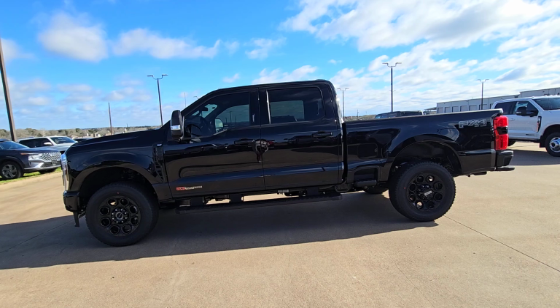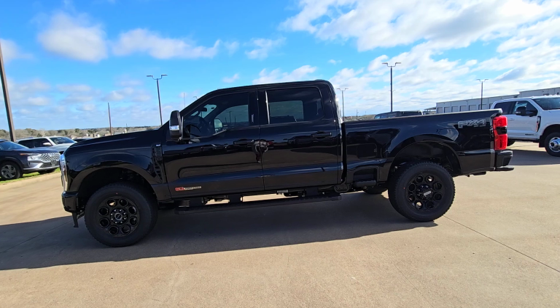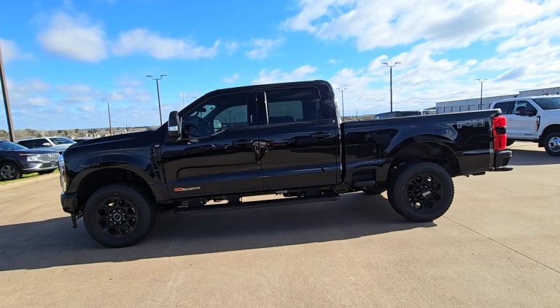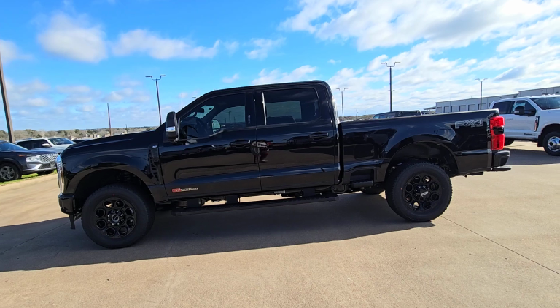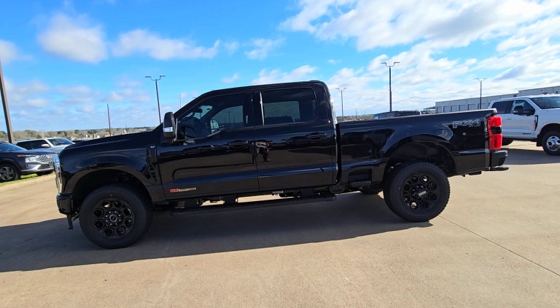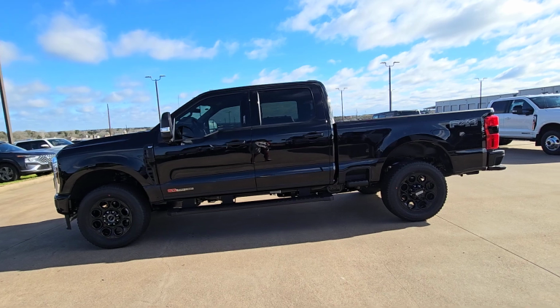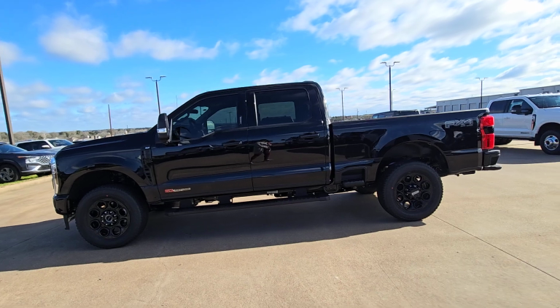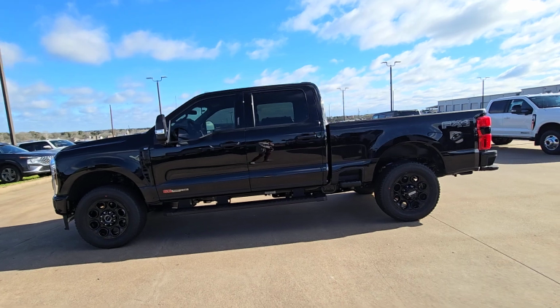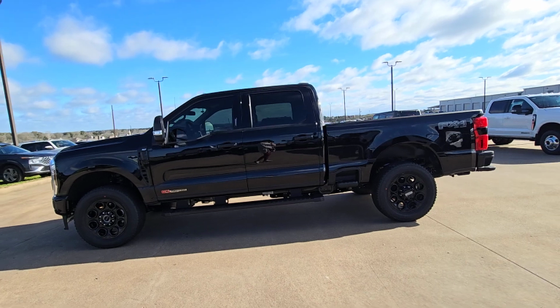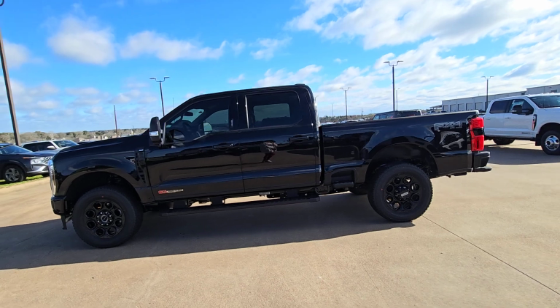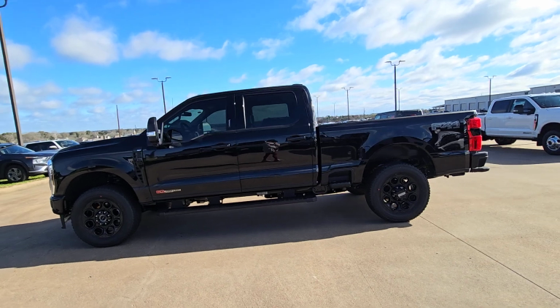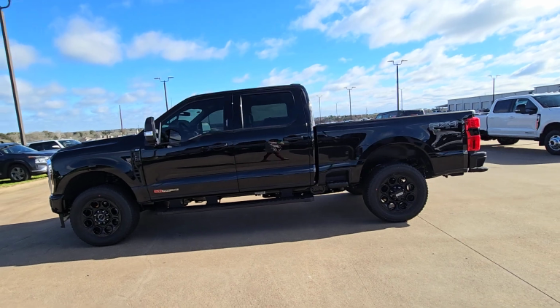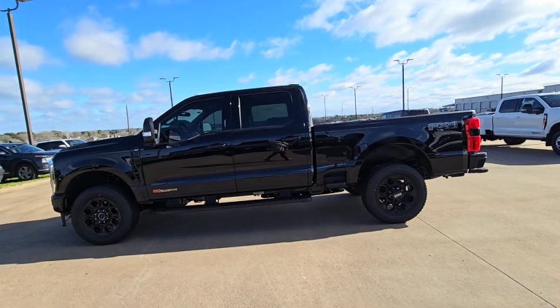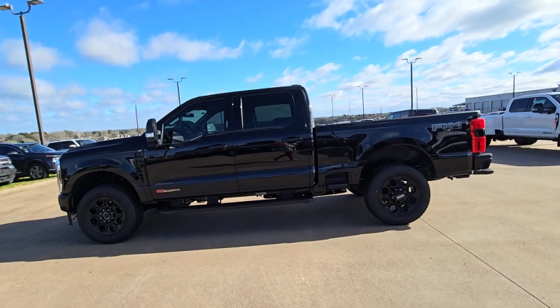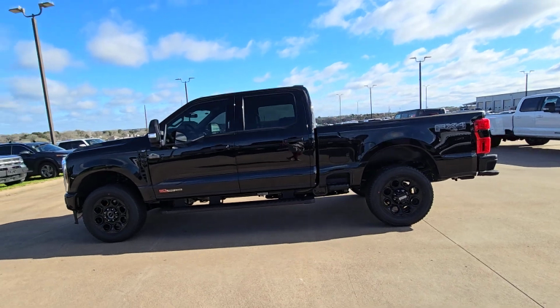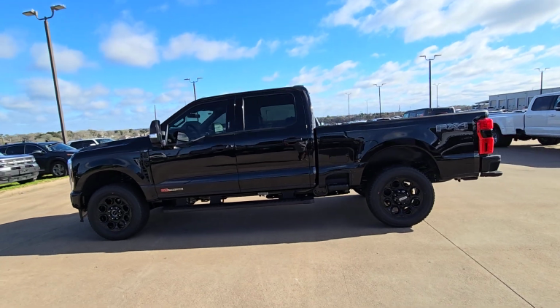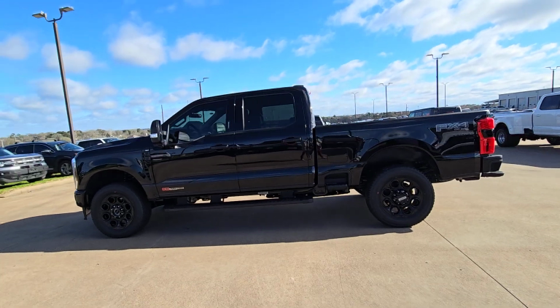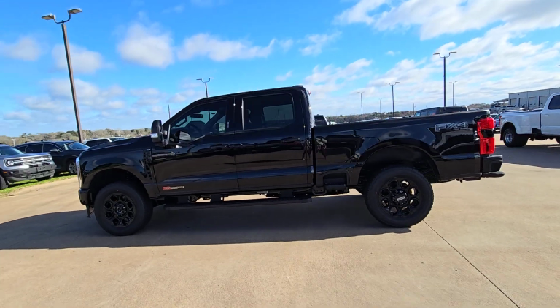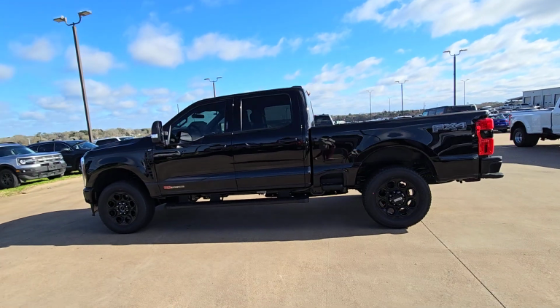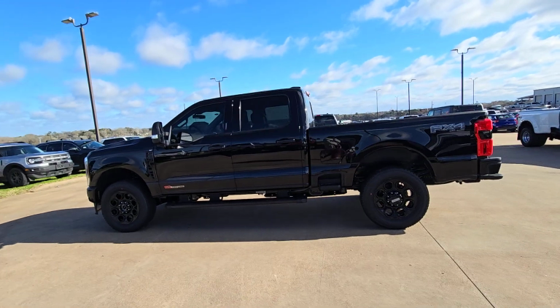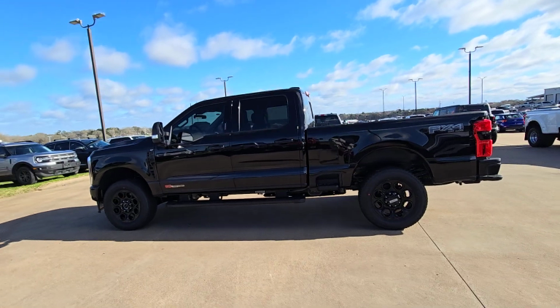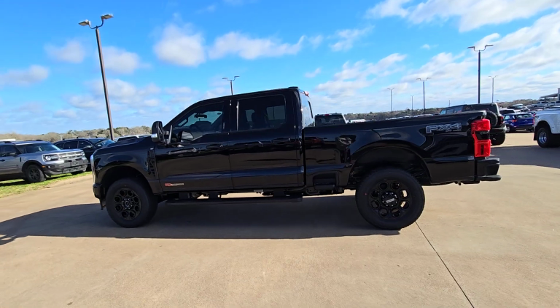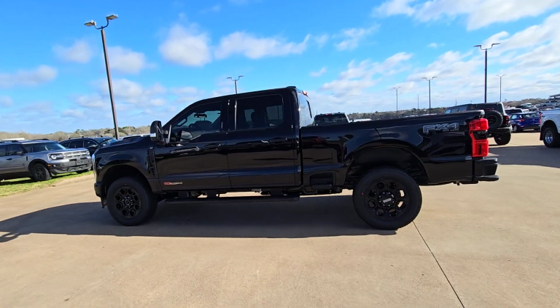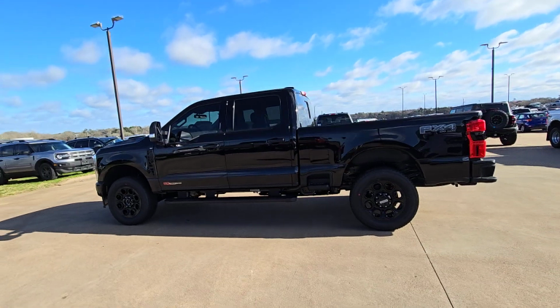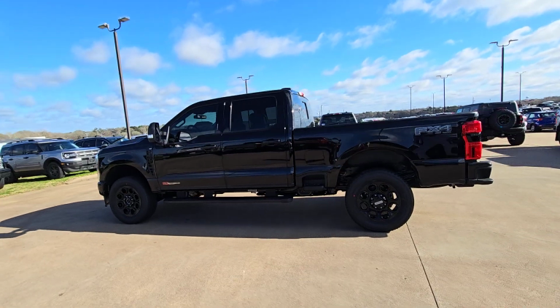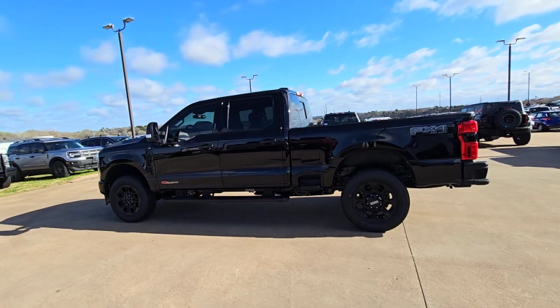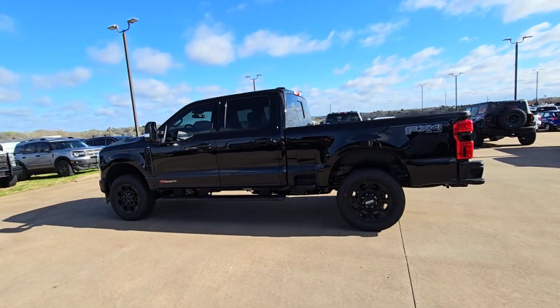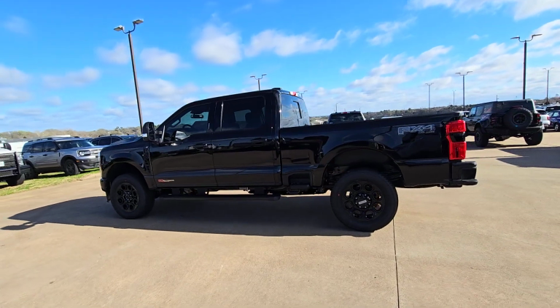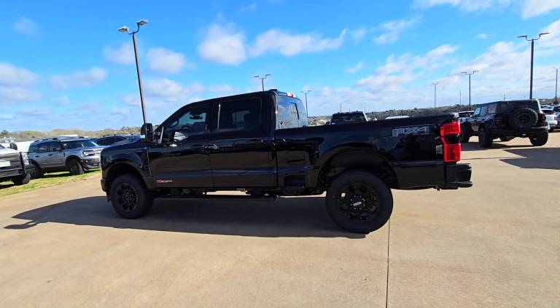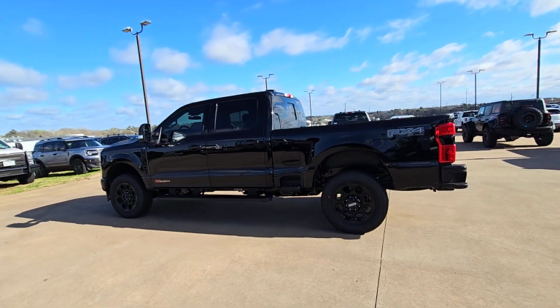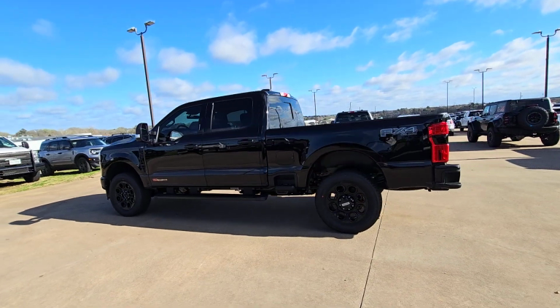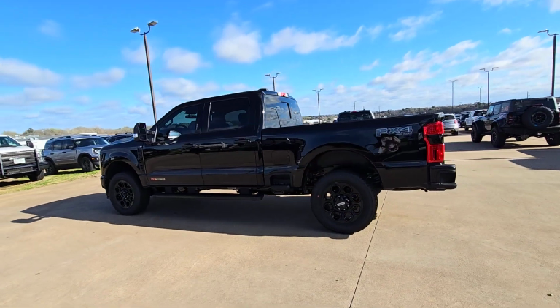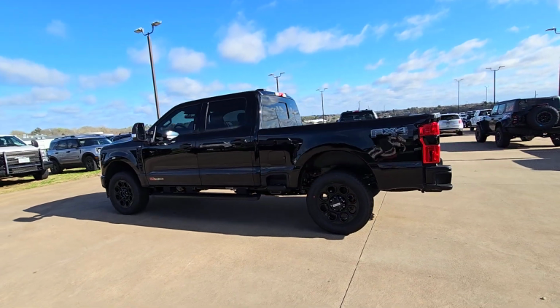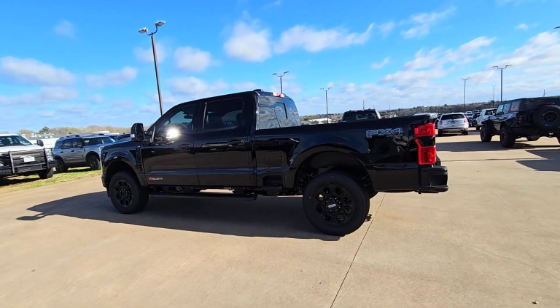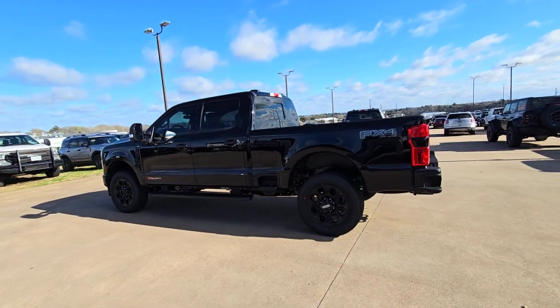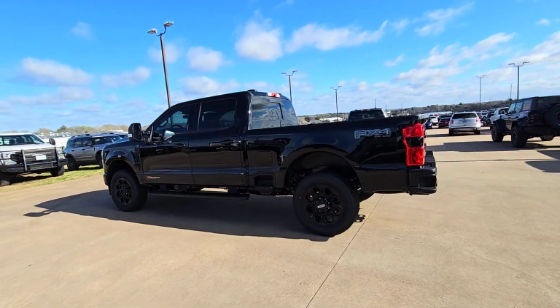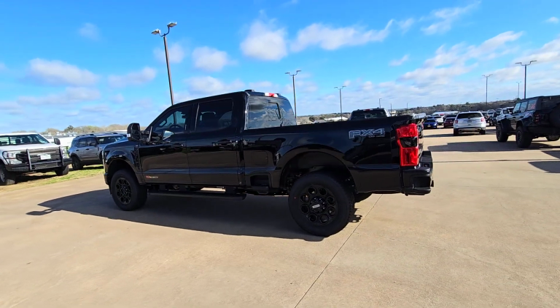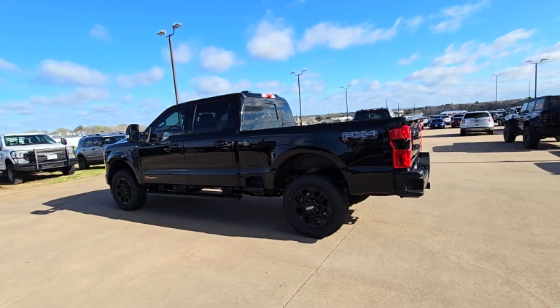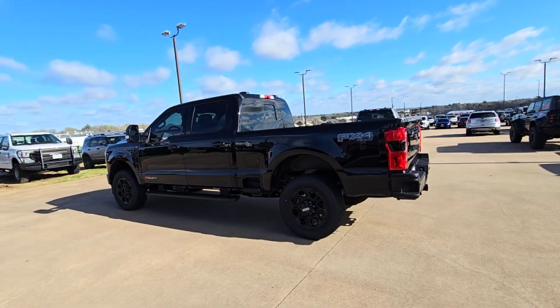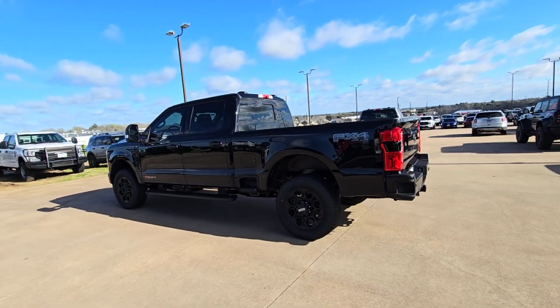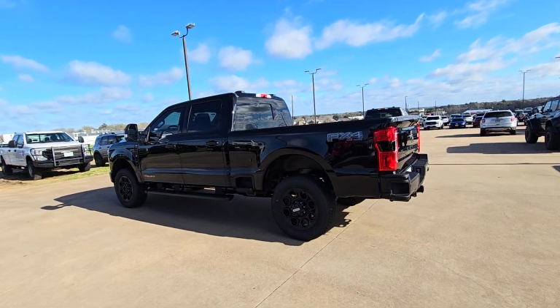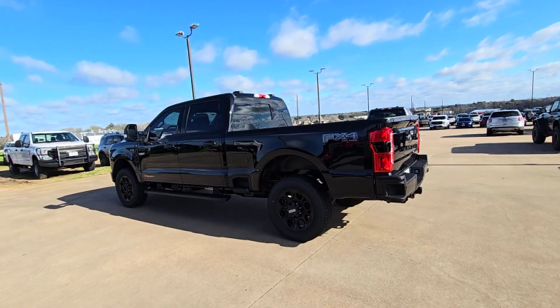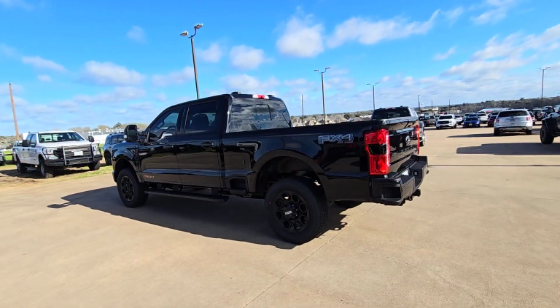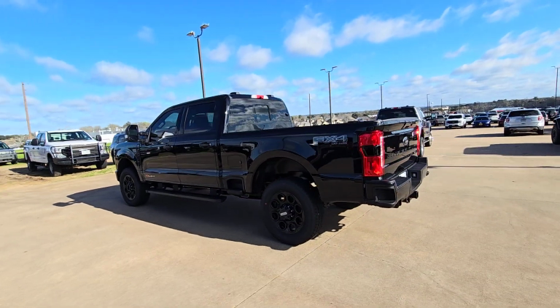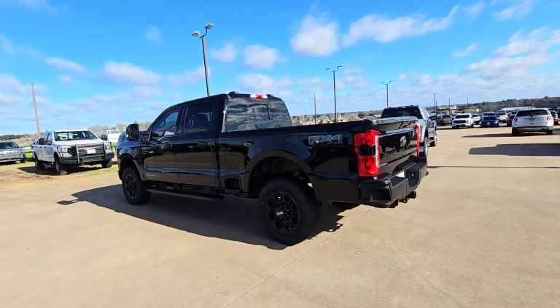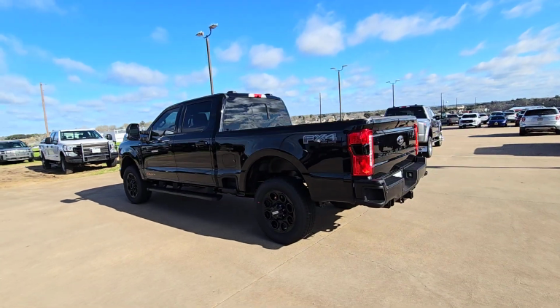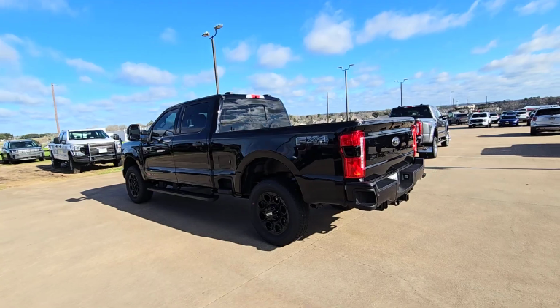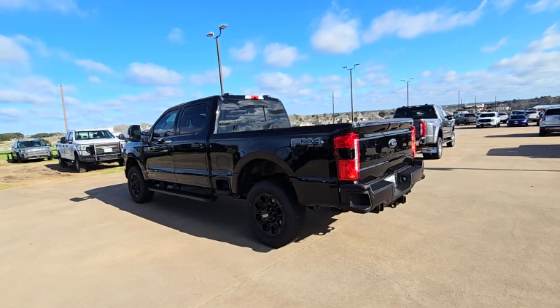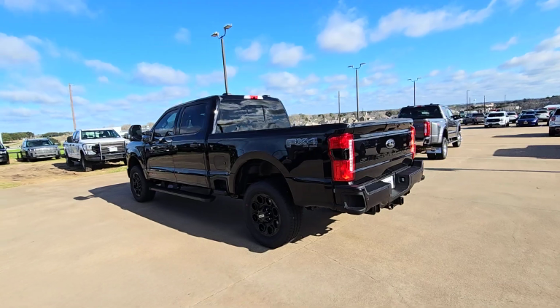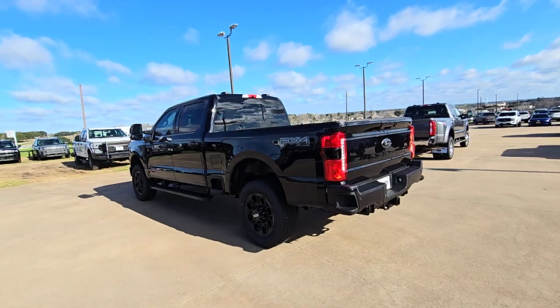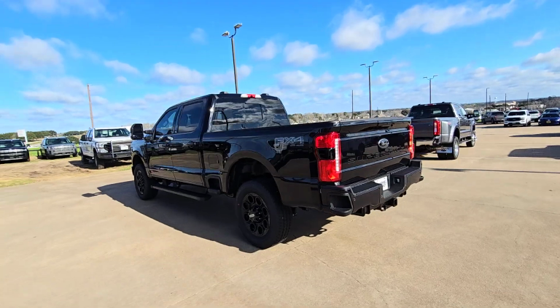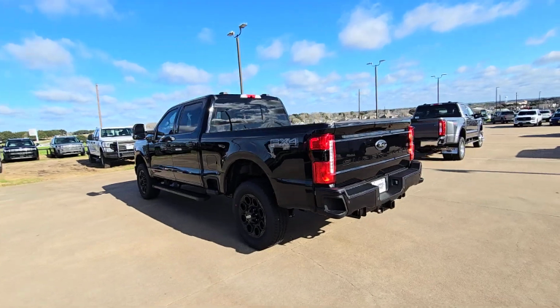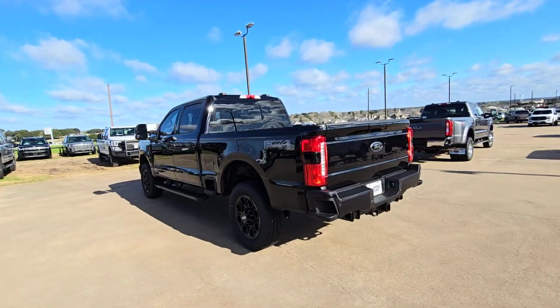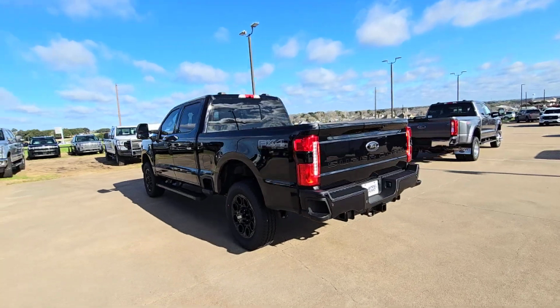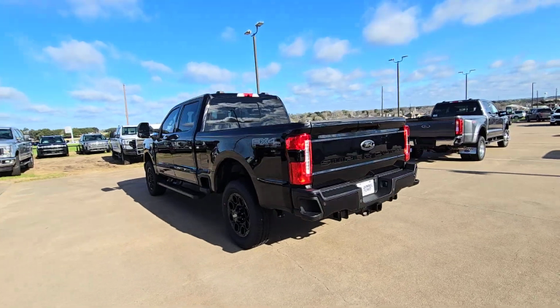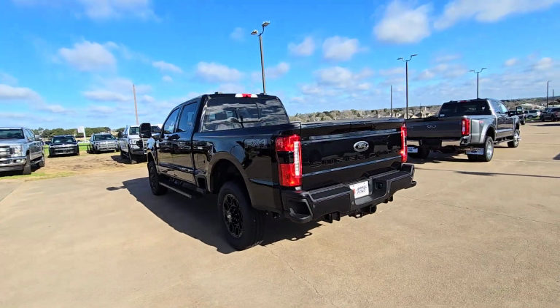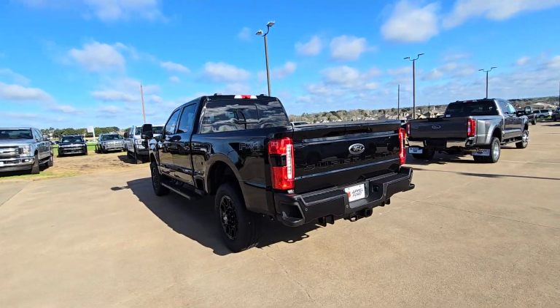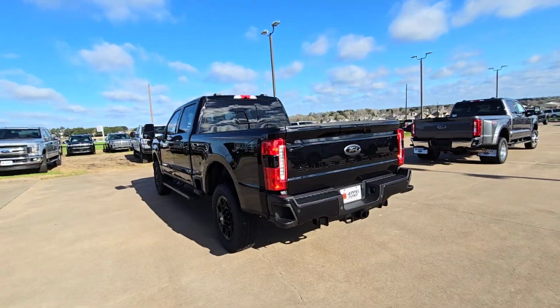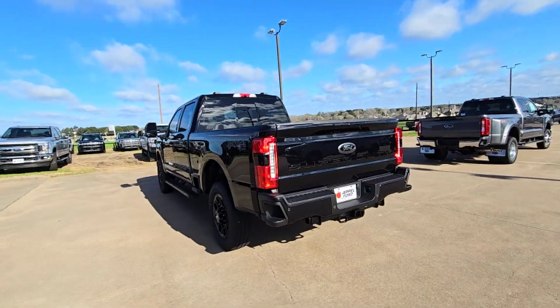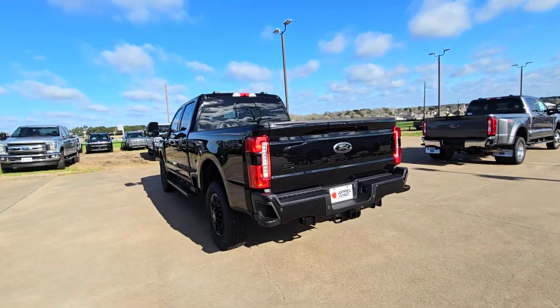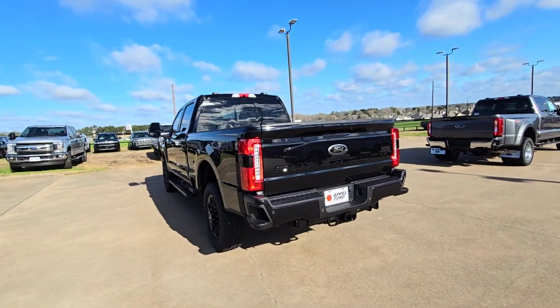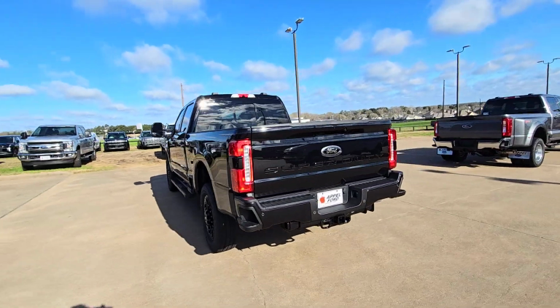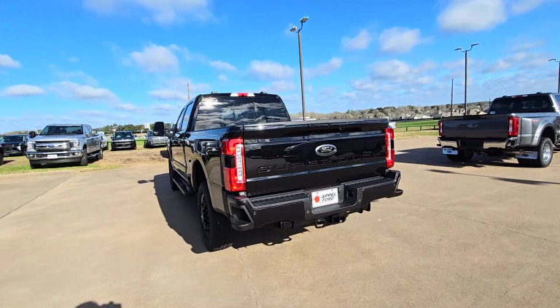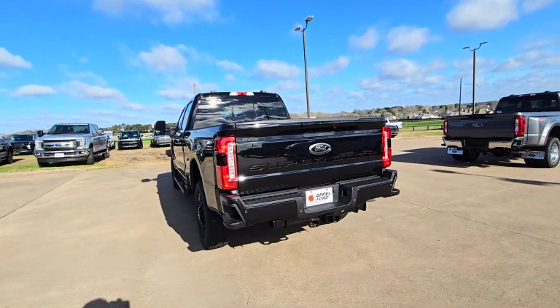Here is a wonderful 2024 Ford F-250. Get the full-size pickup you can count on.